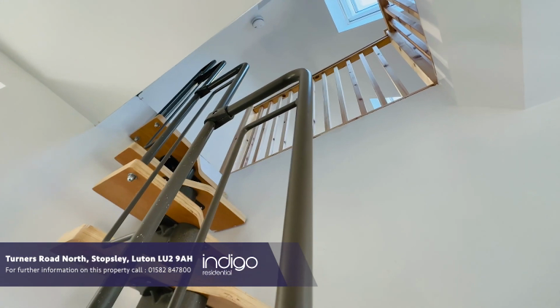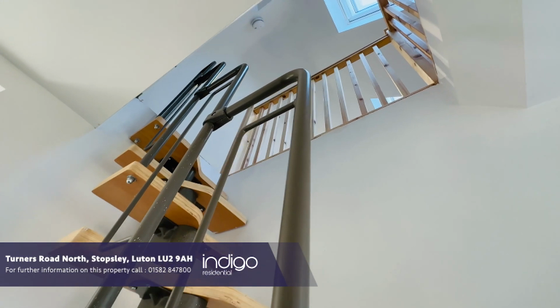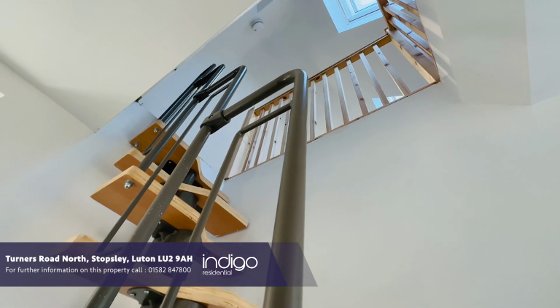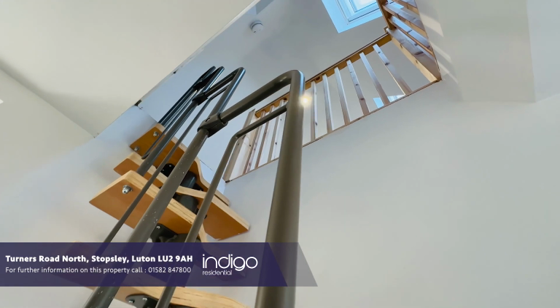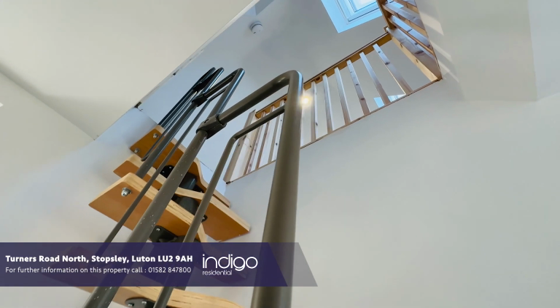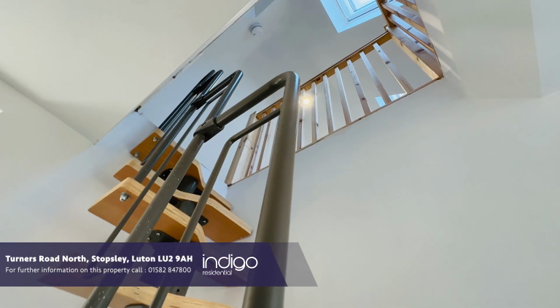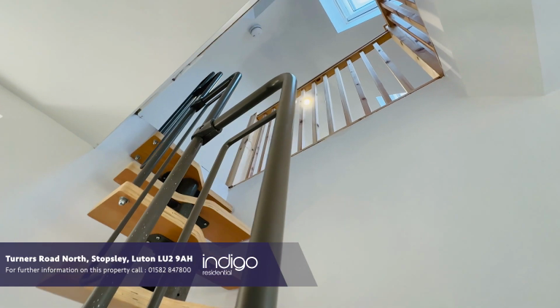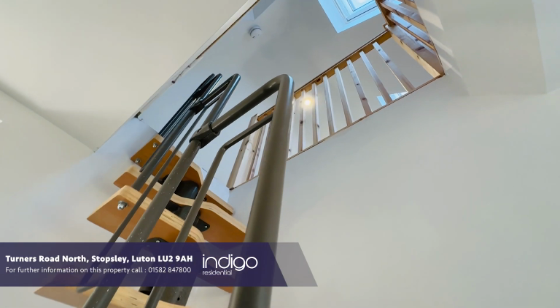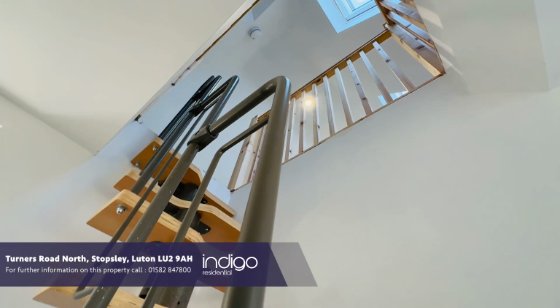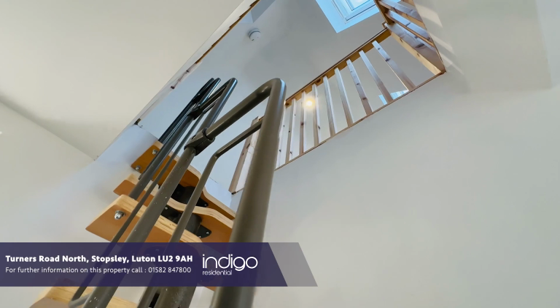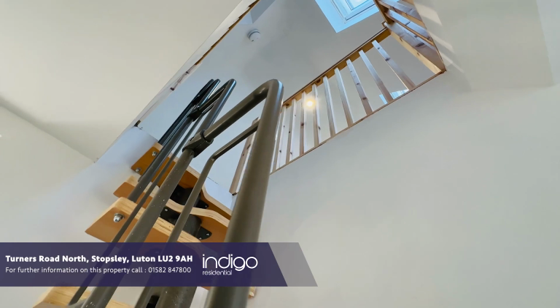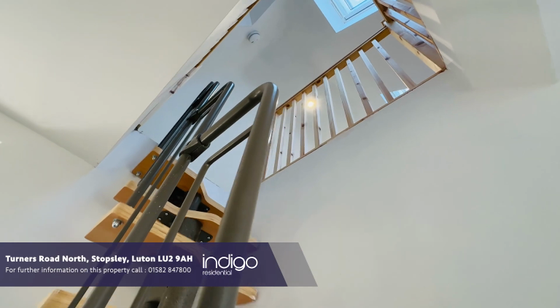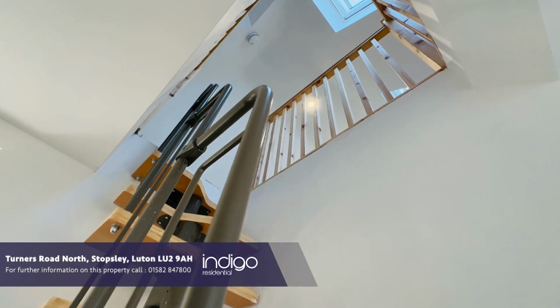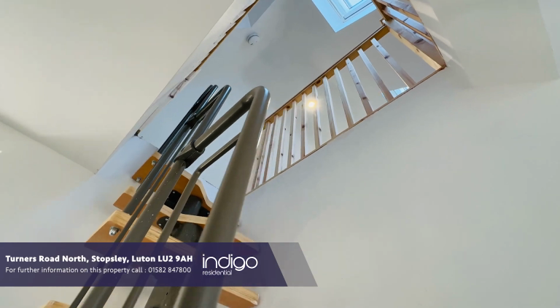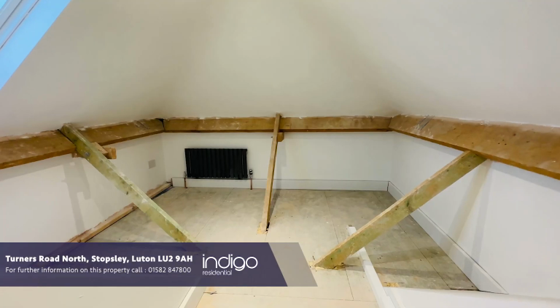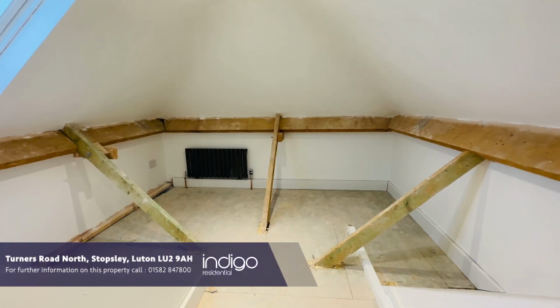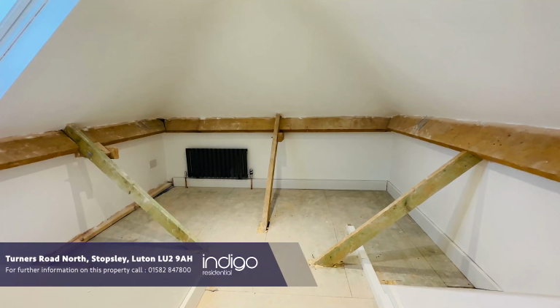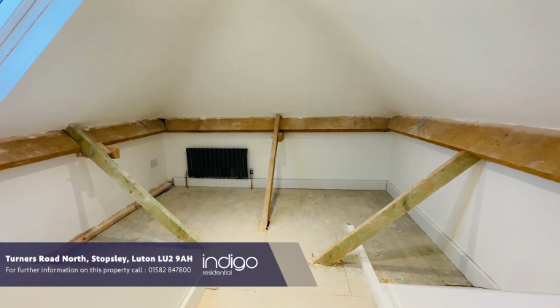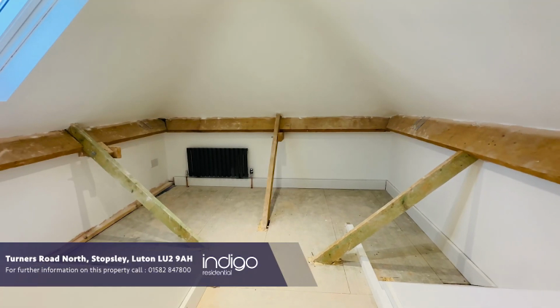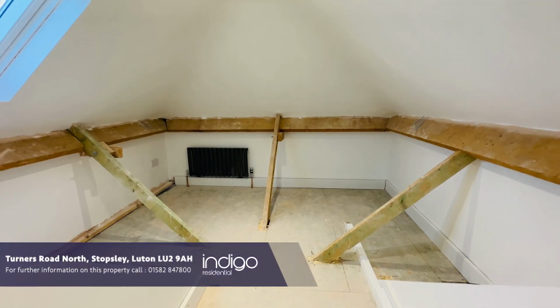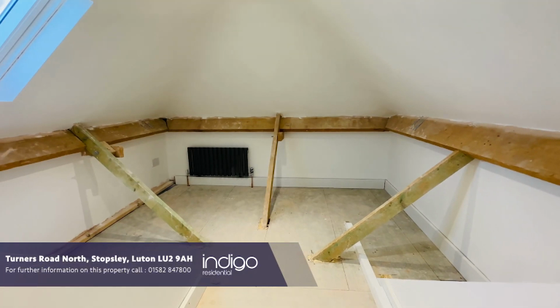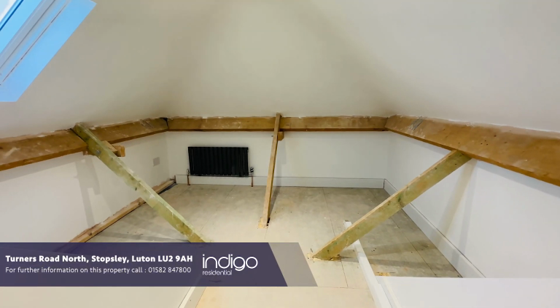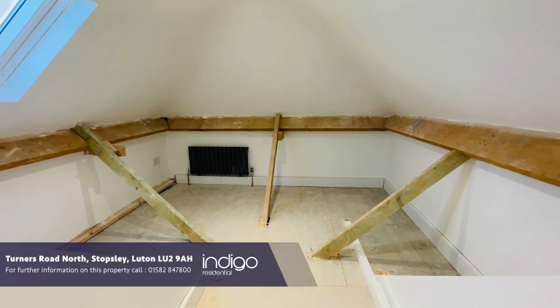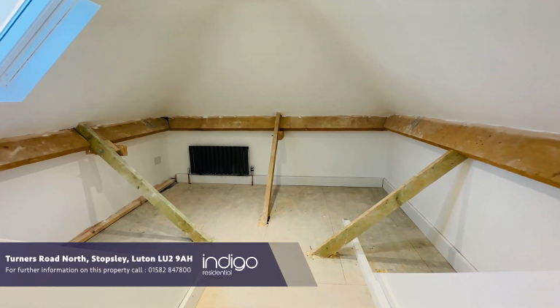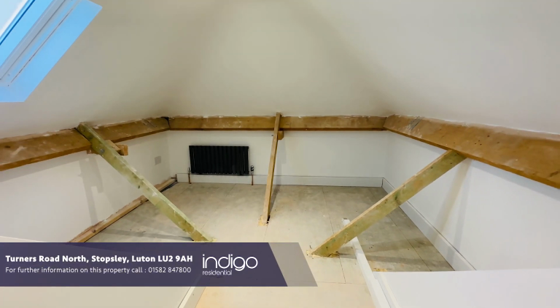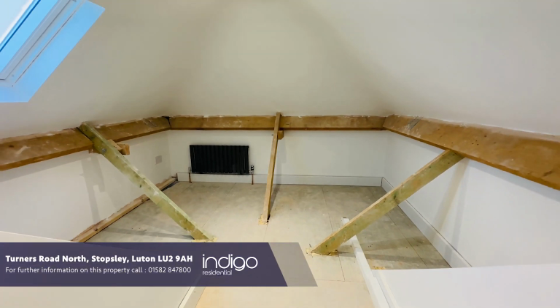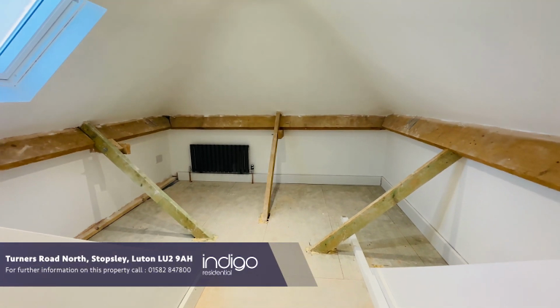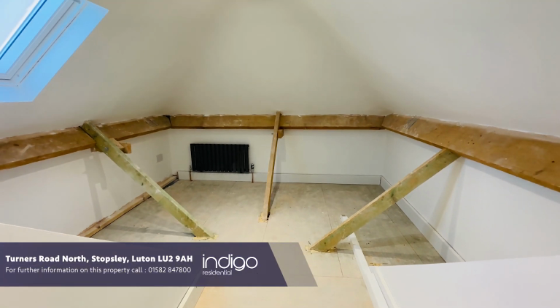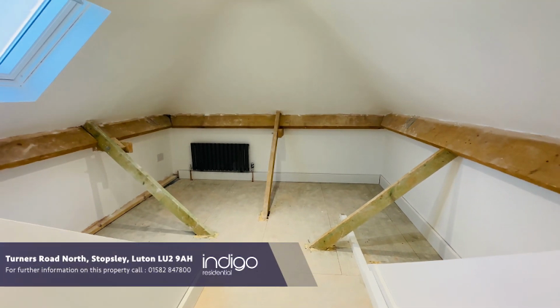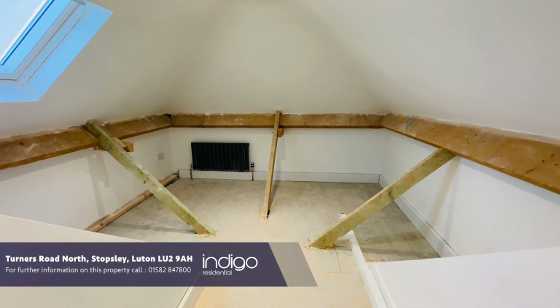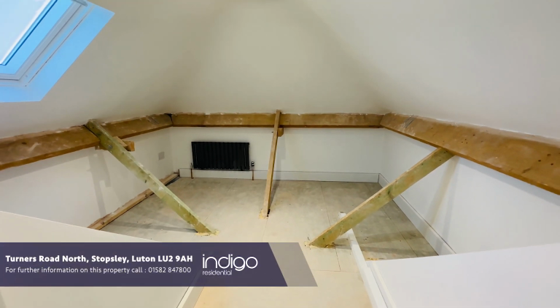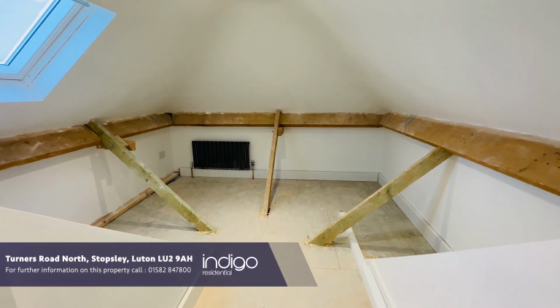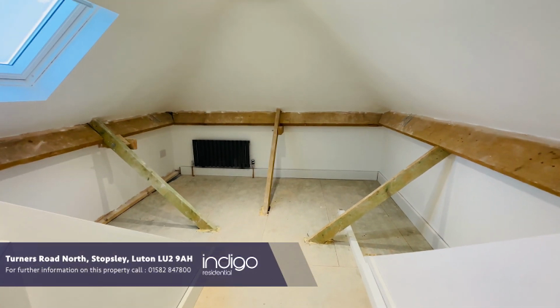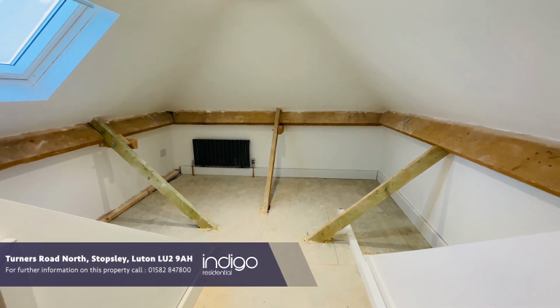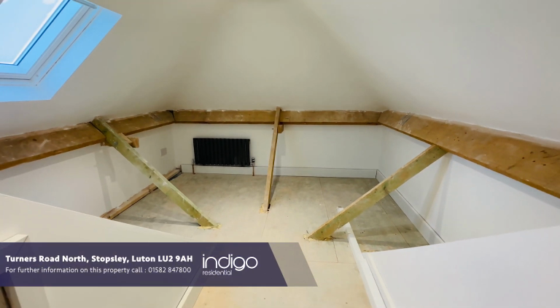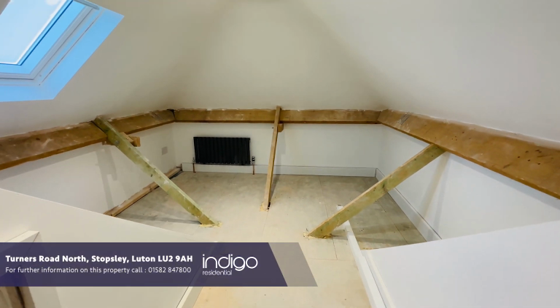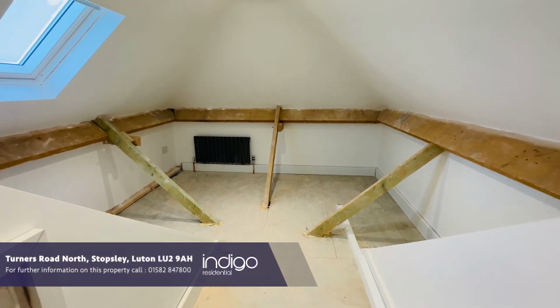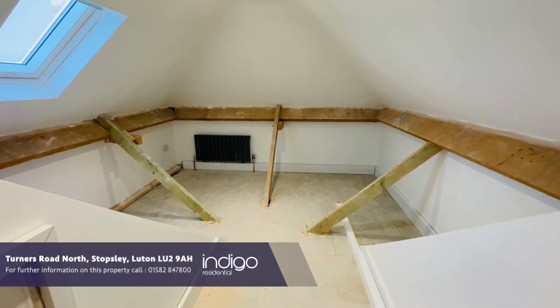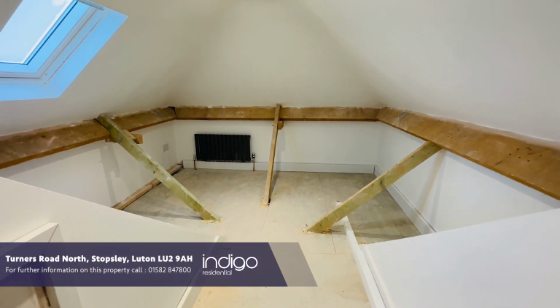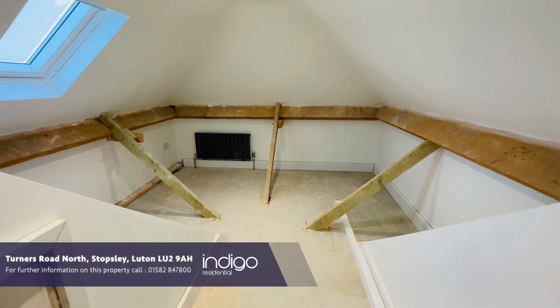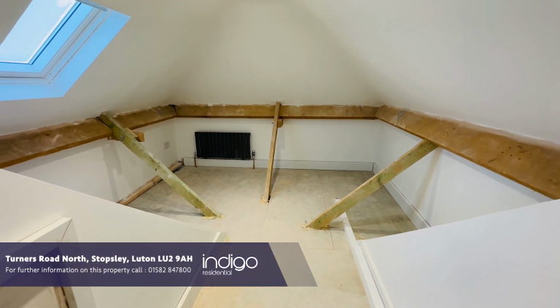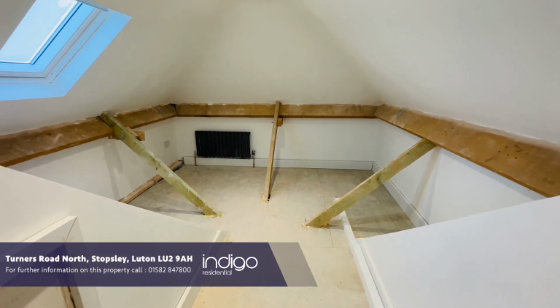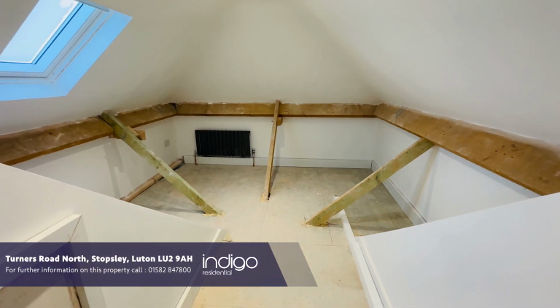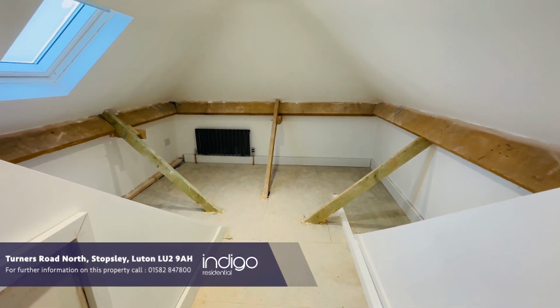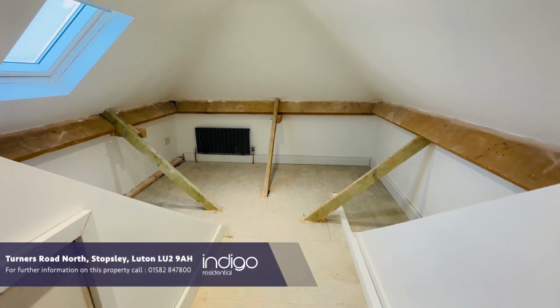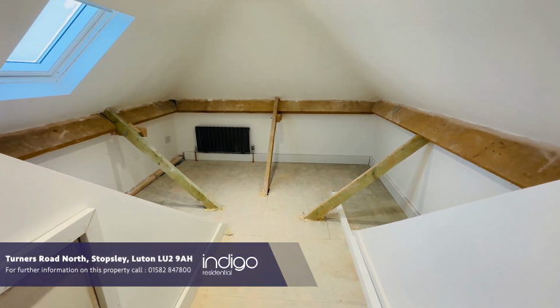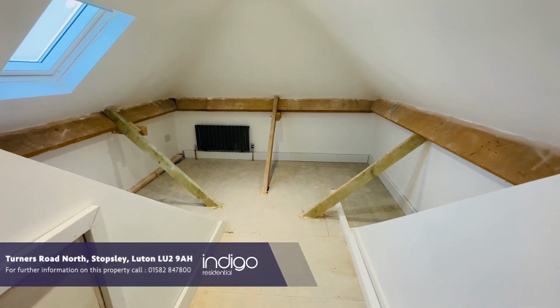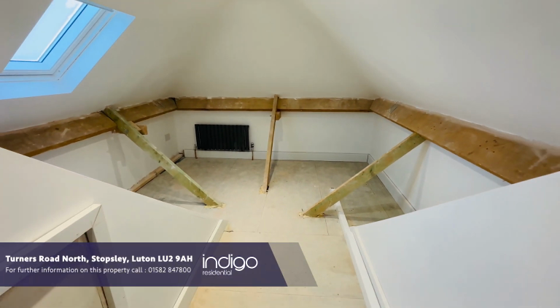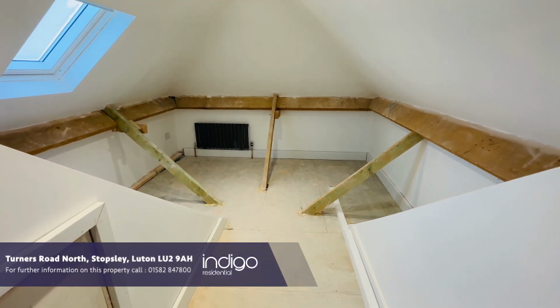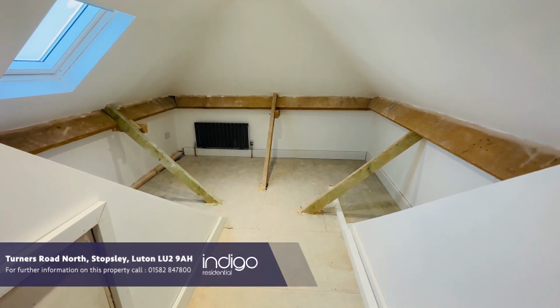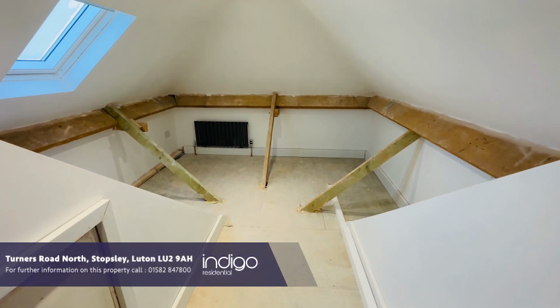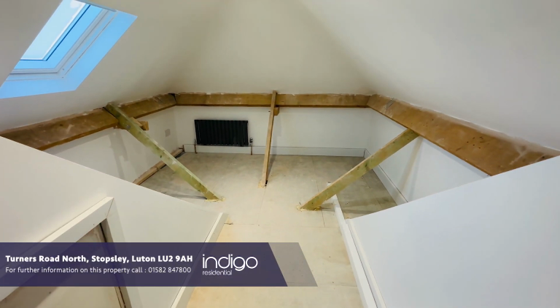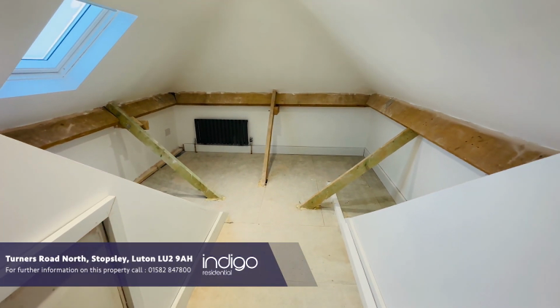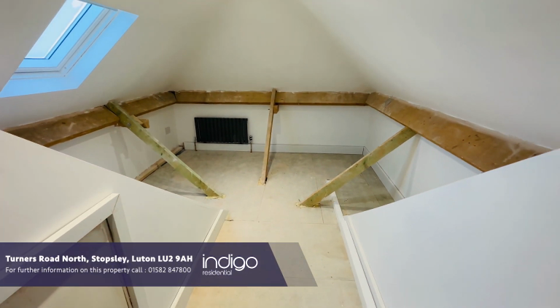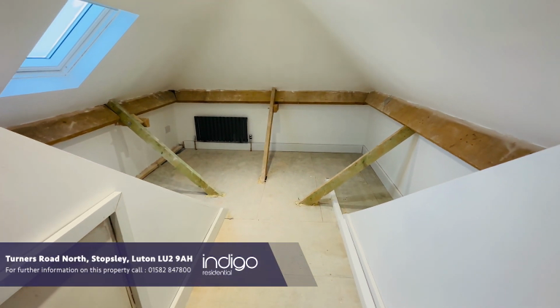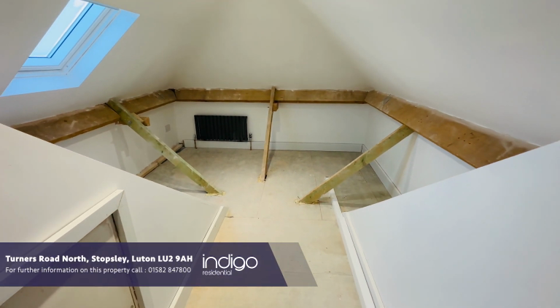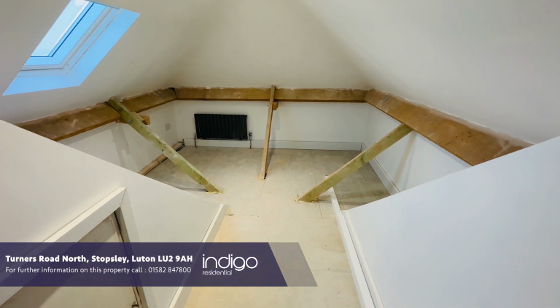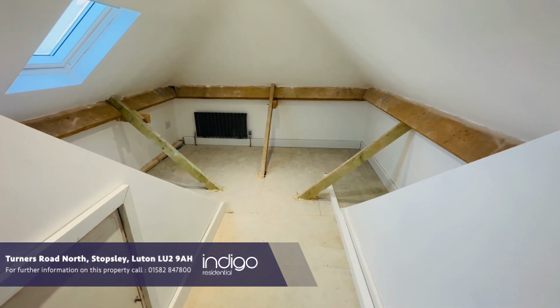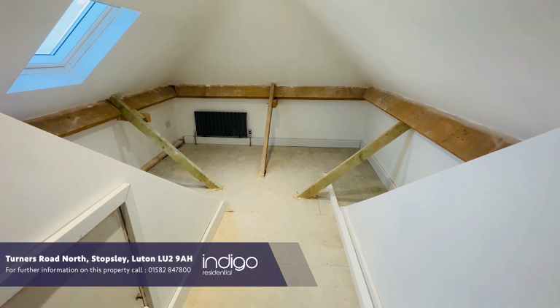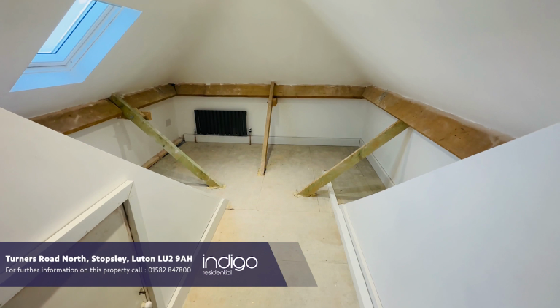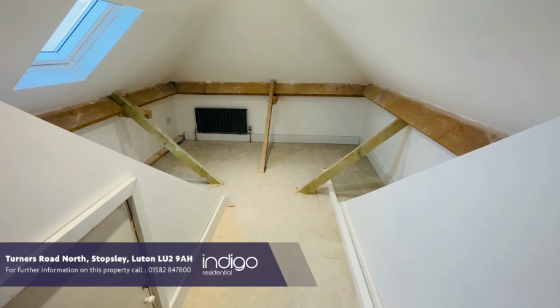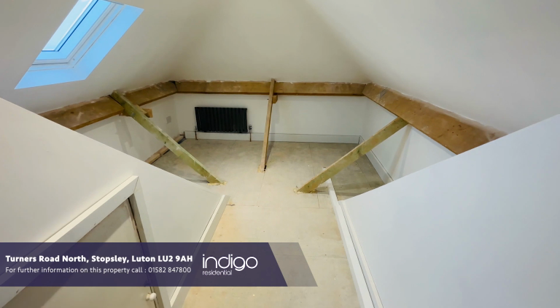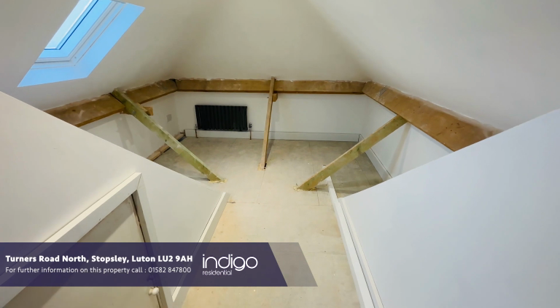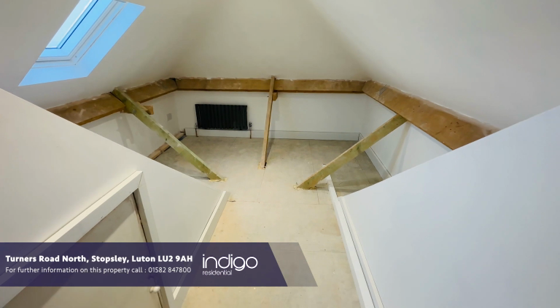To the second floor there is a large 23-foot bedroom with spotlights to the ceiling.